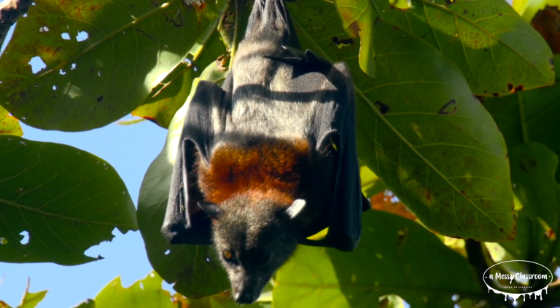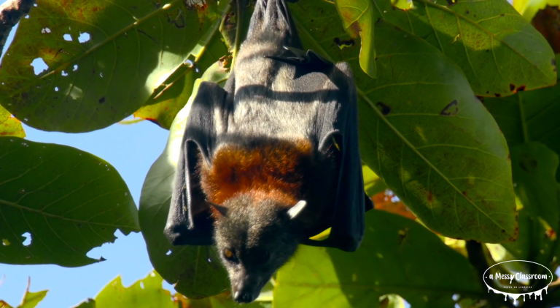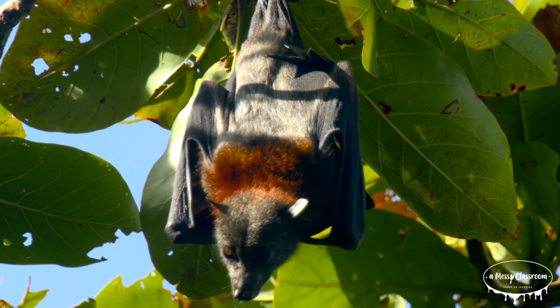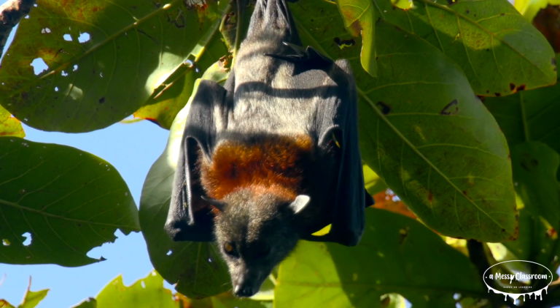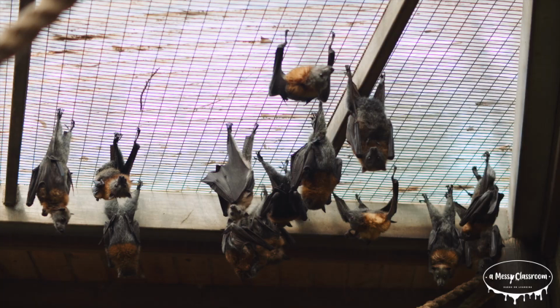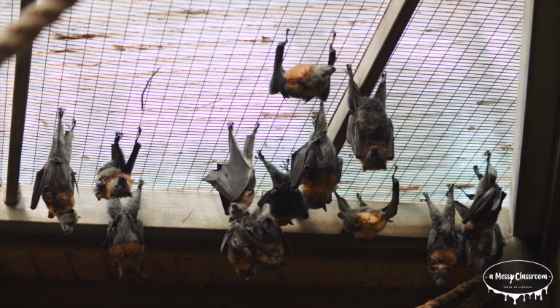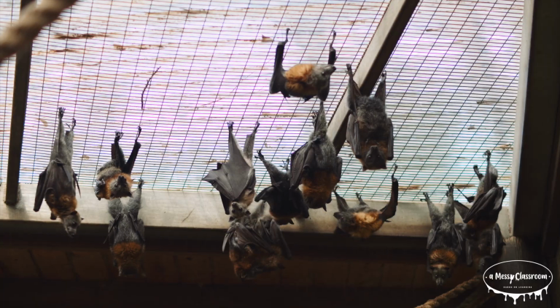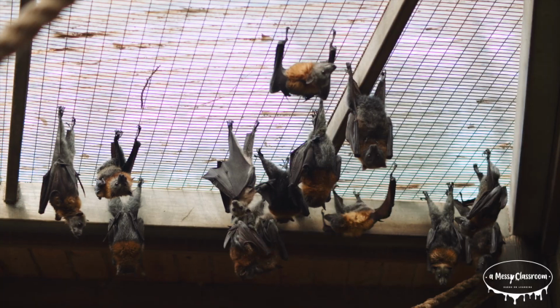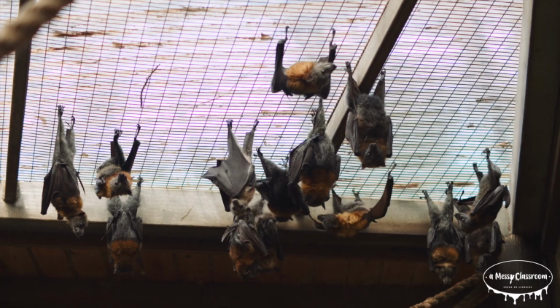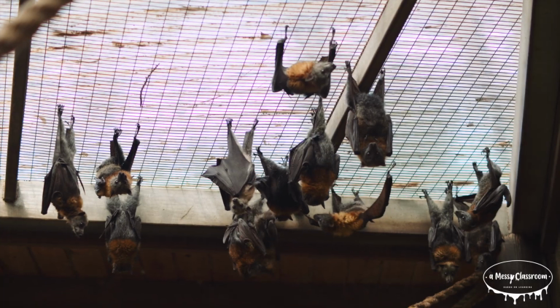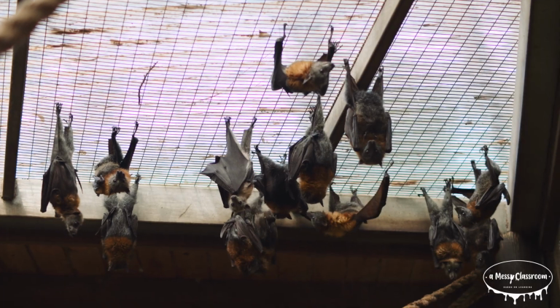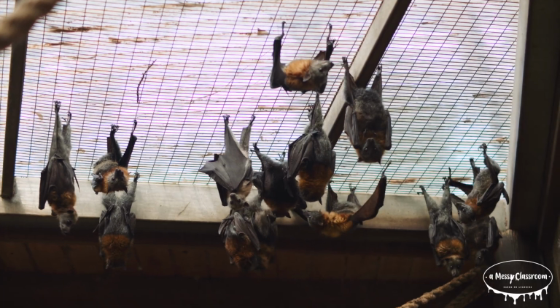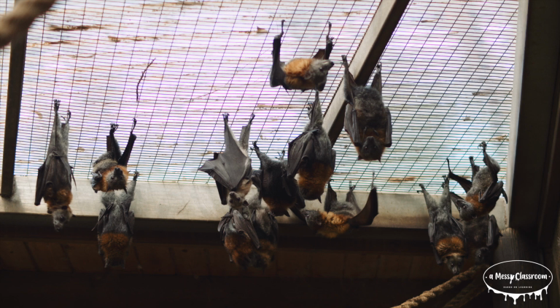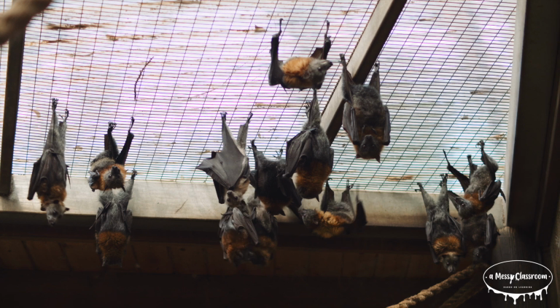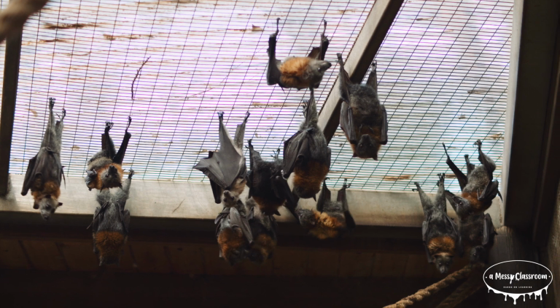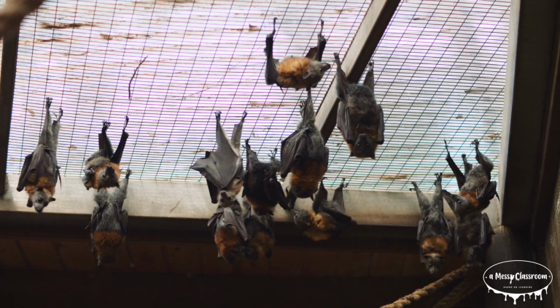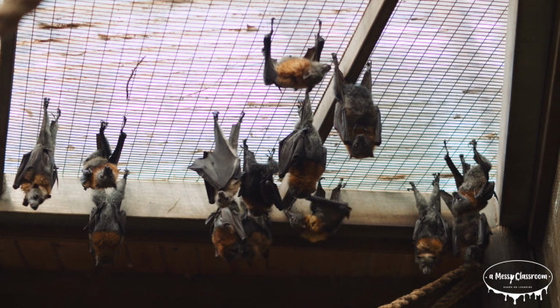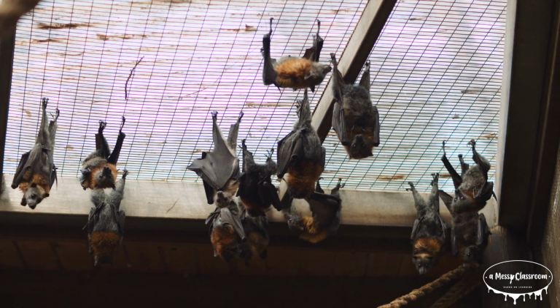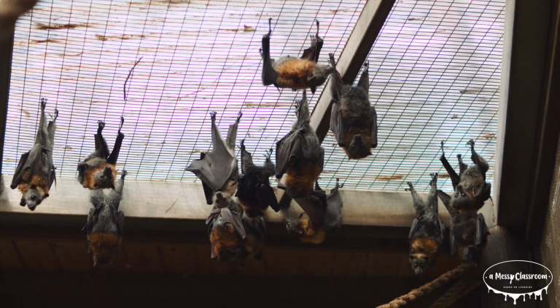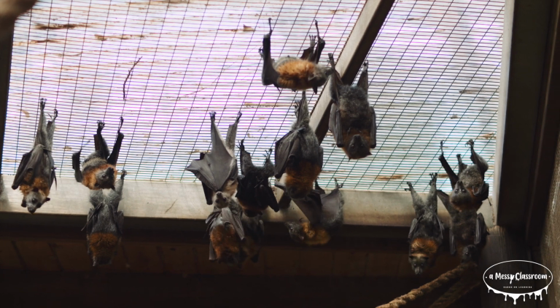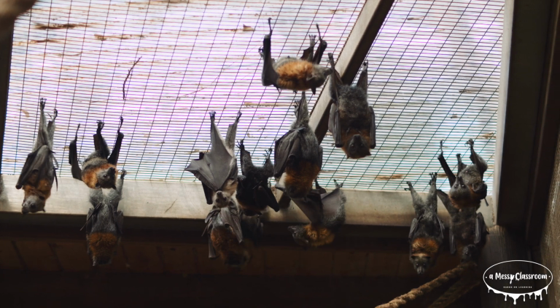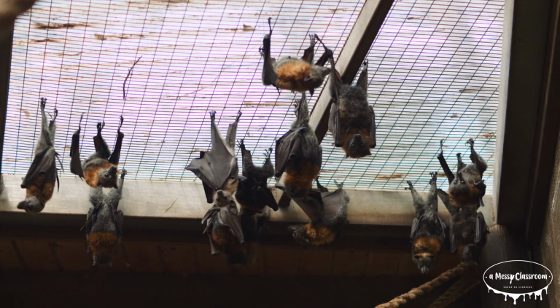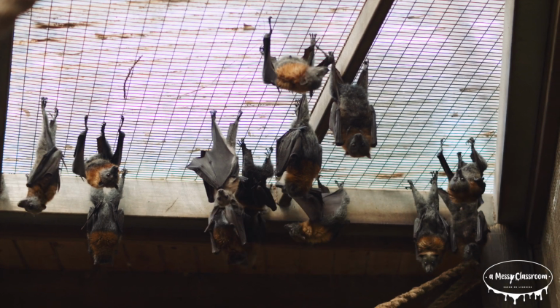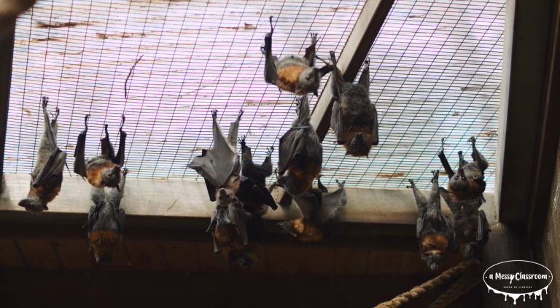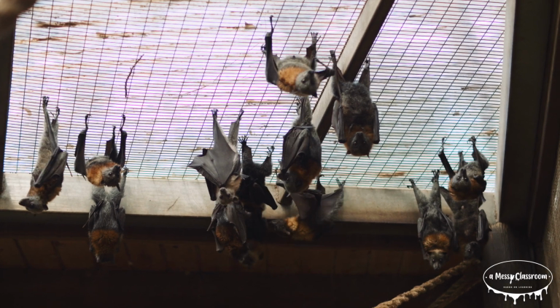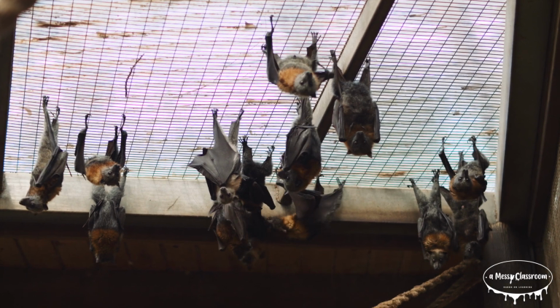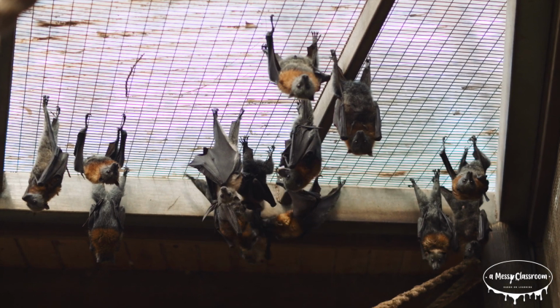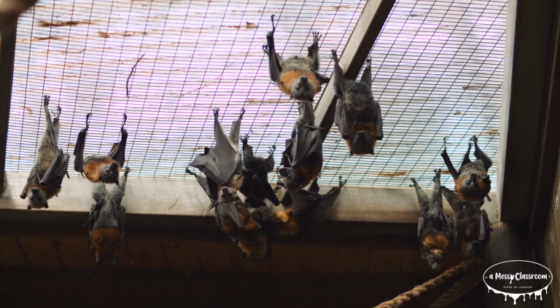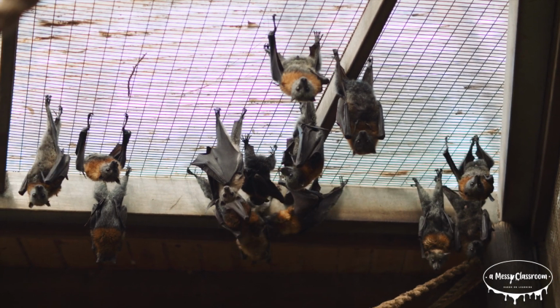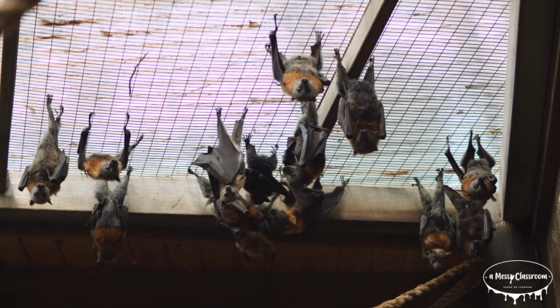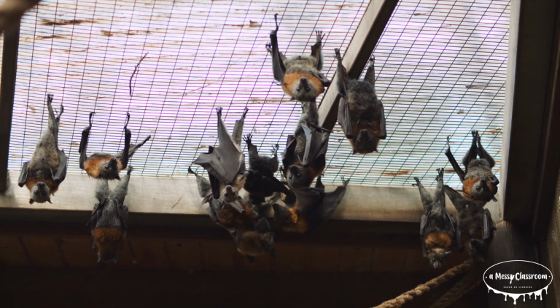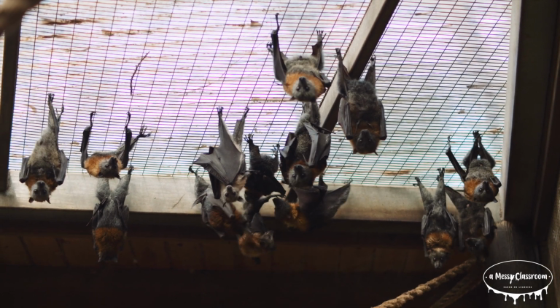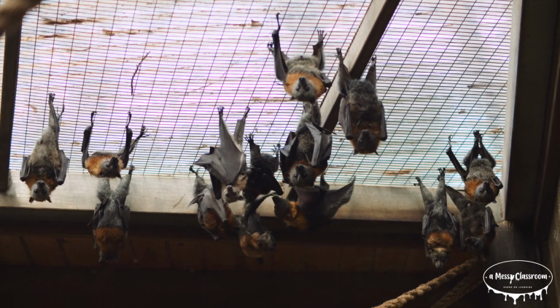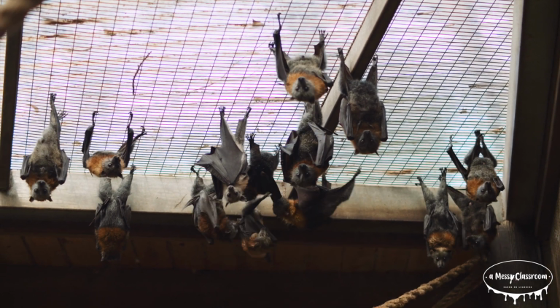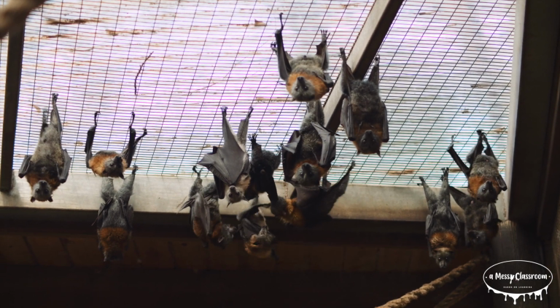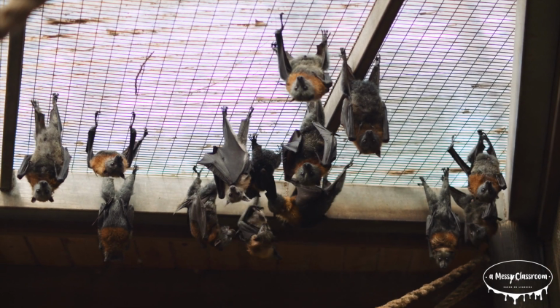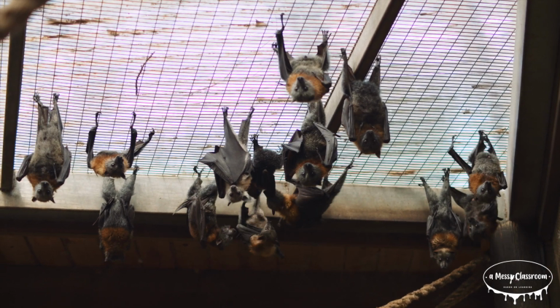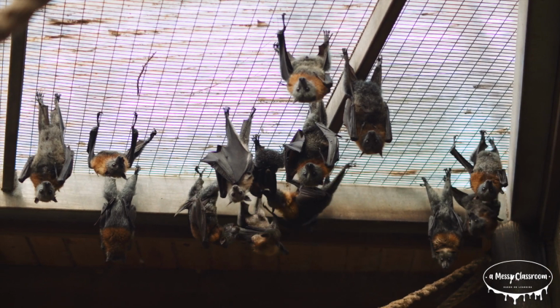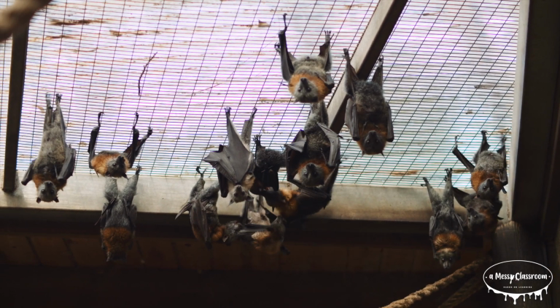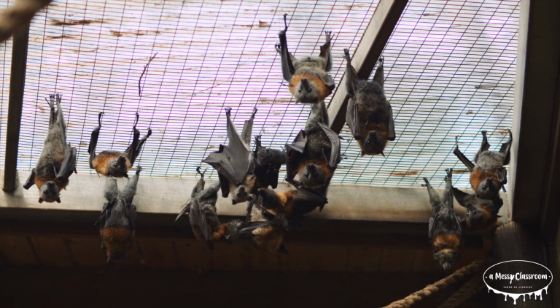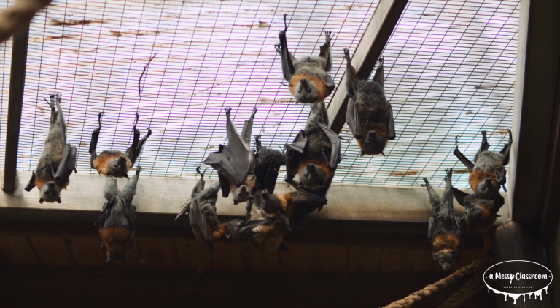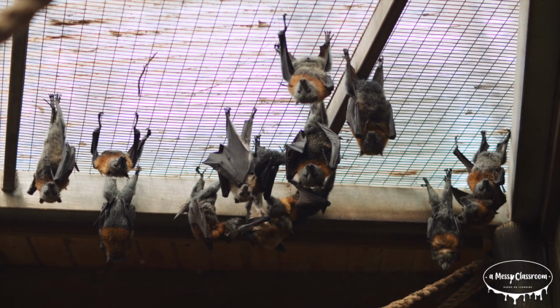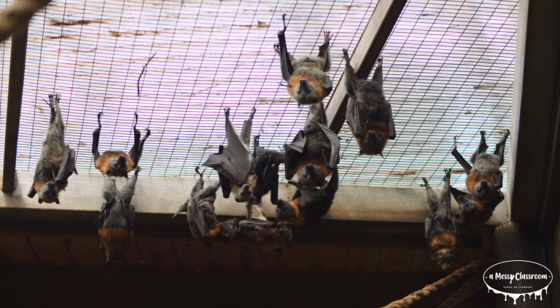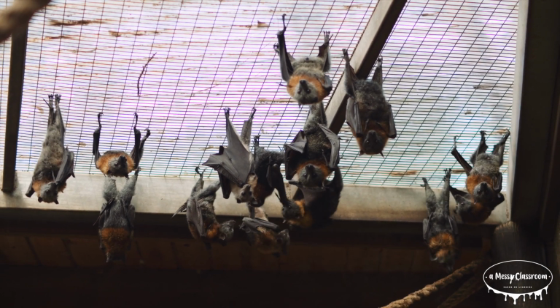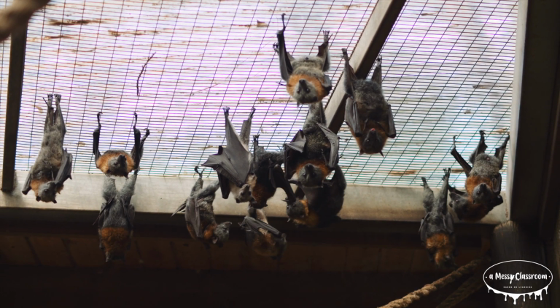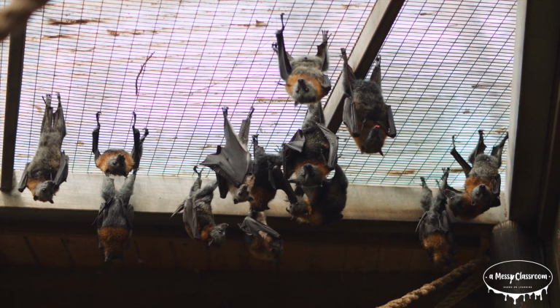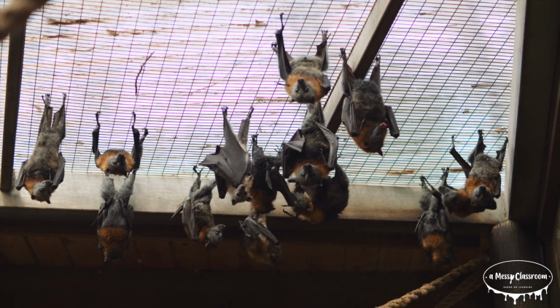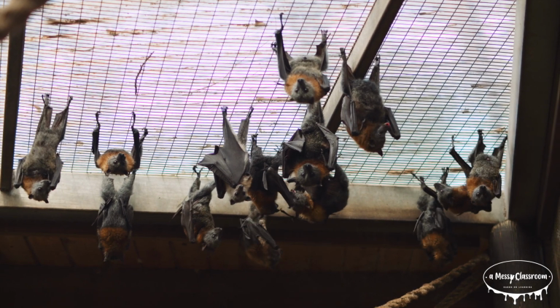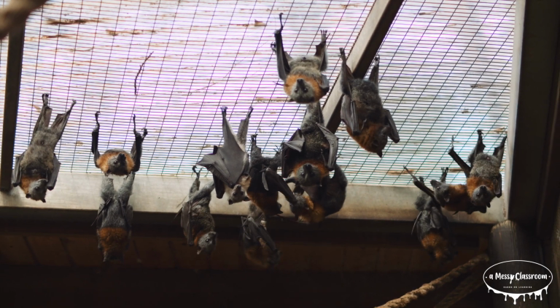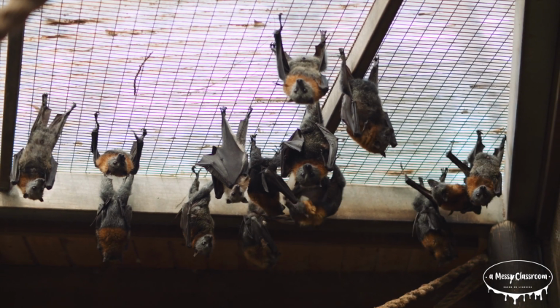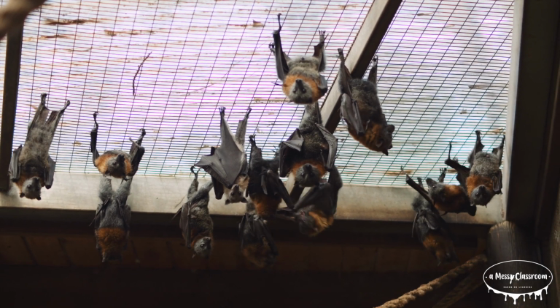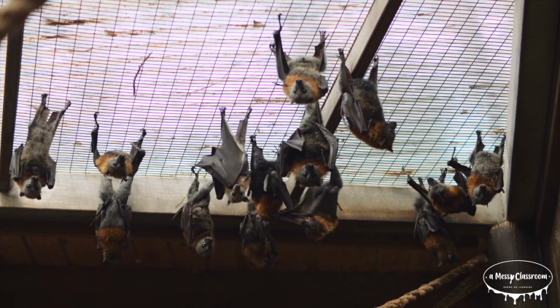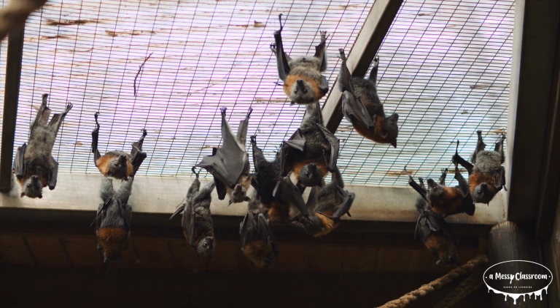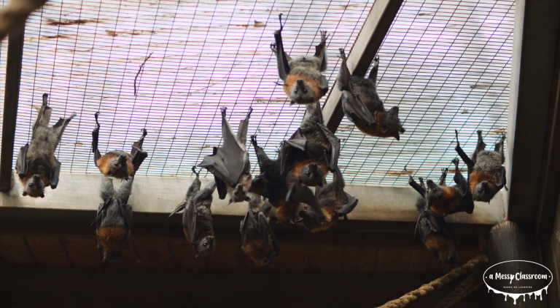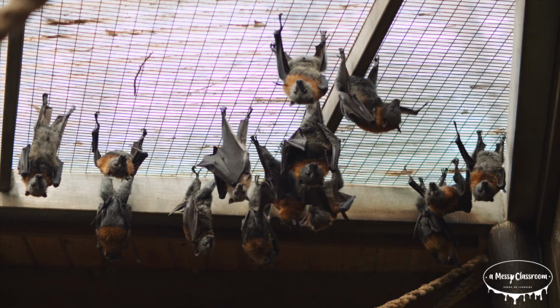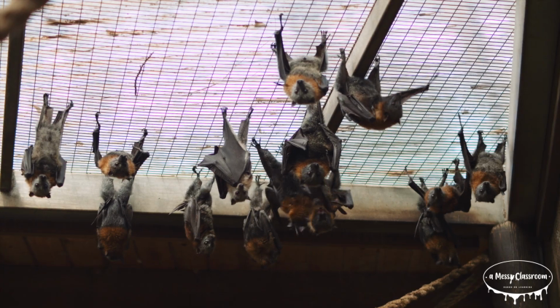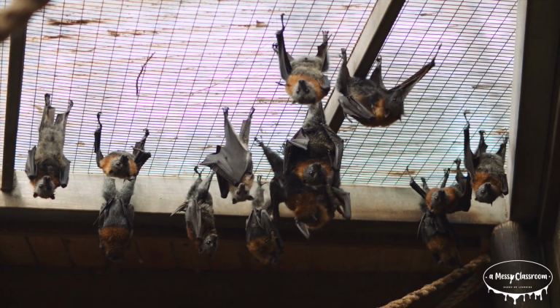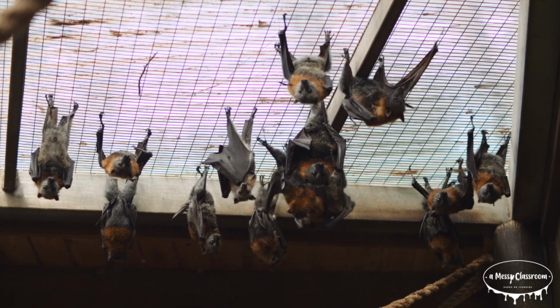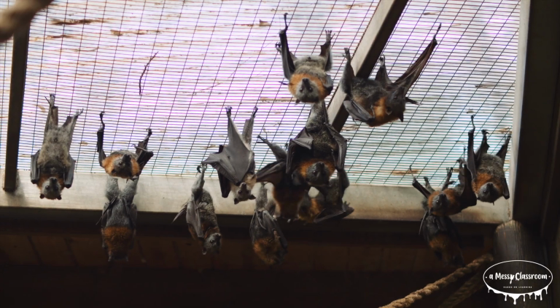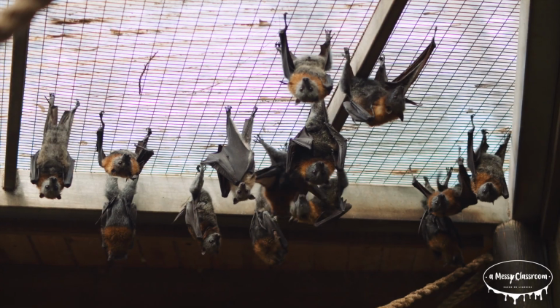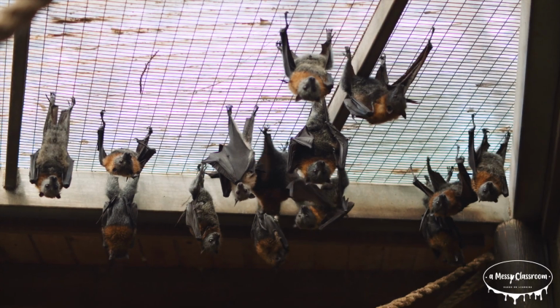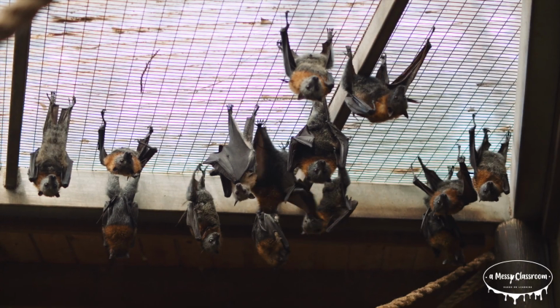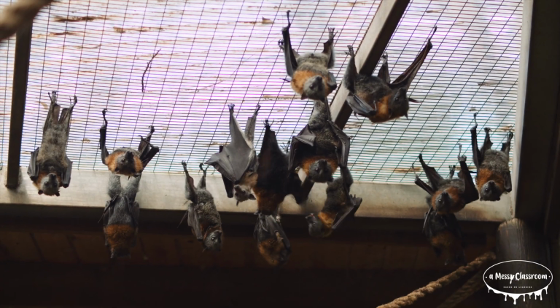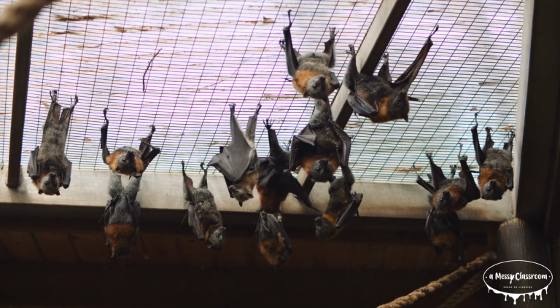What are they? How do they live? And what makes them so unique? Stick around to find out some incredible facts about these flying animals.